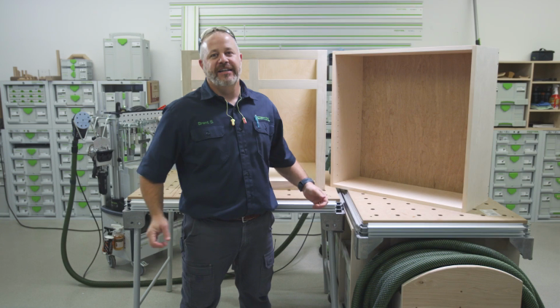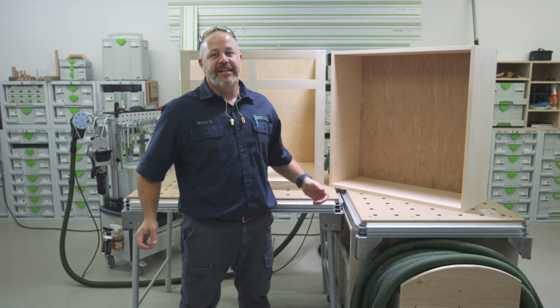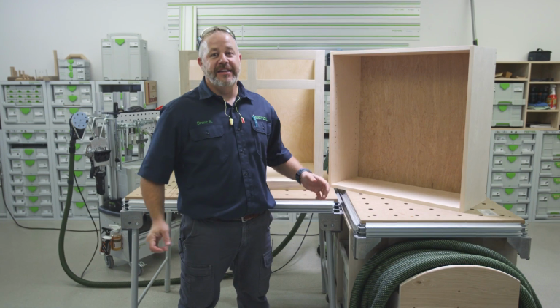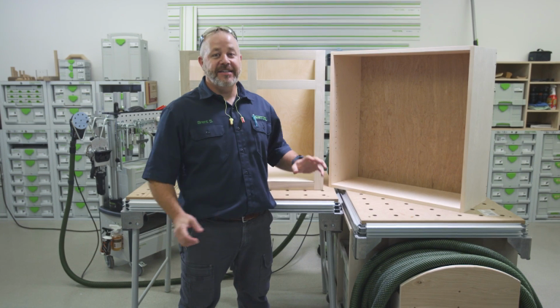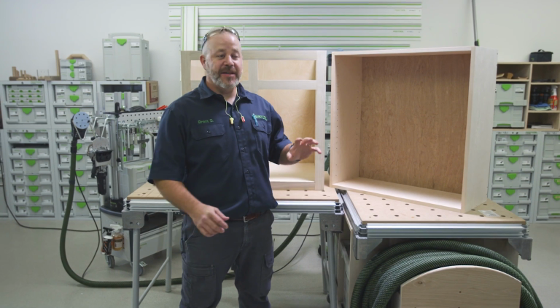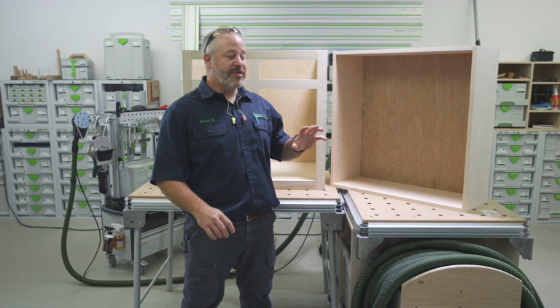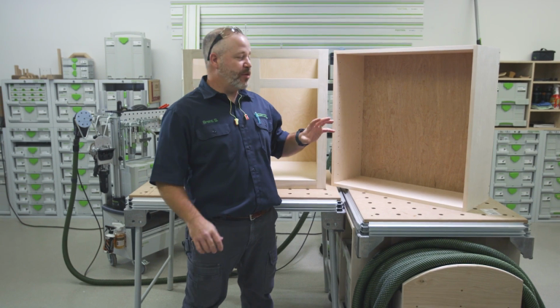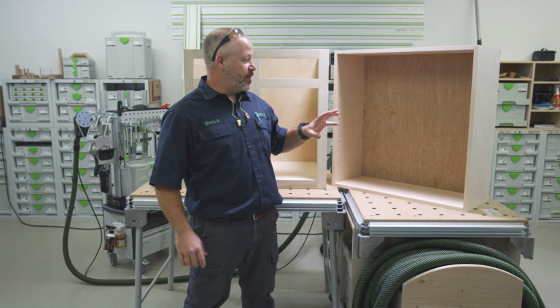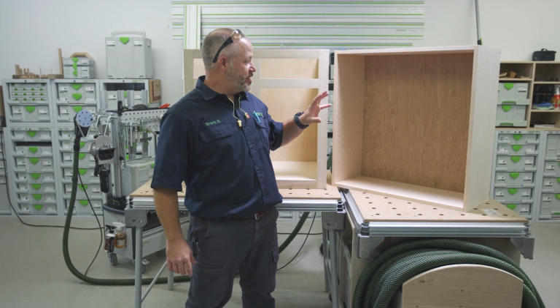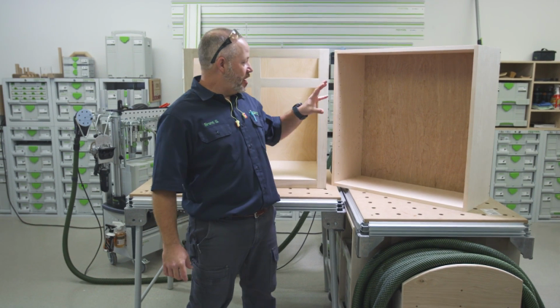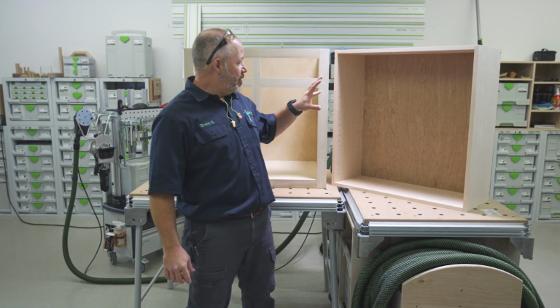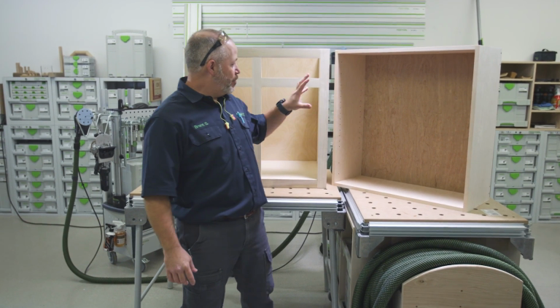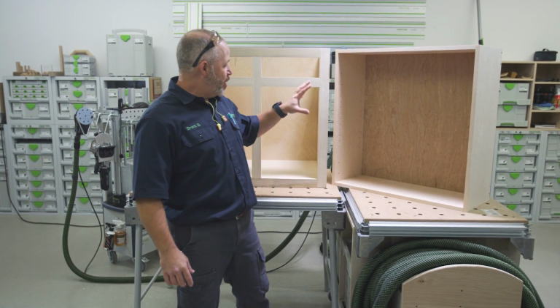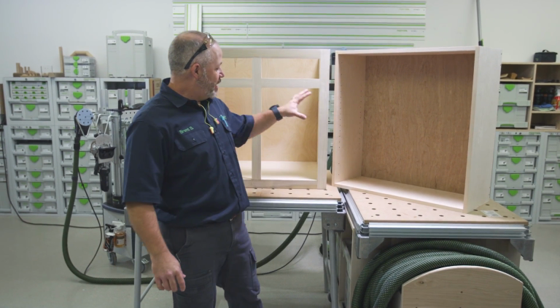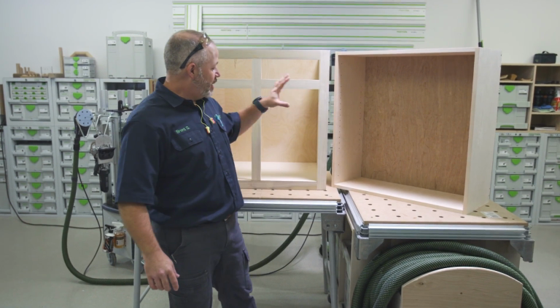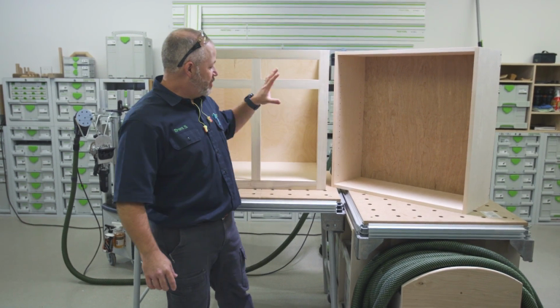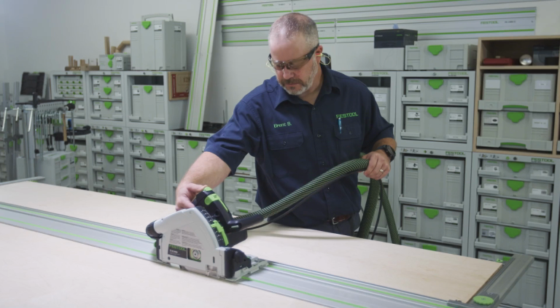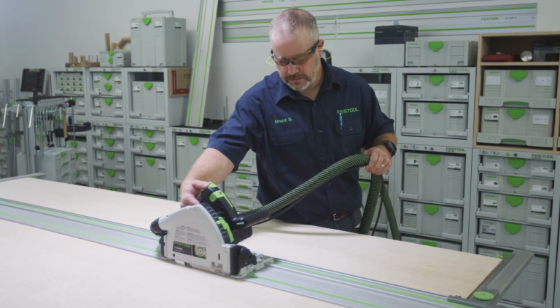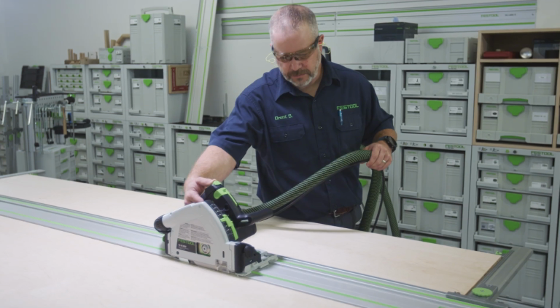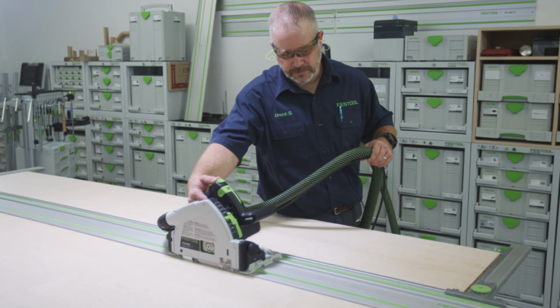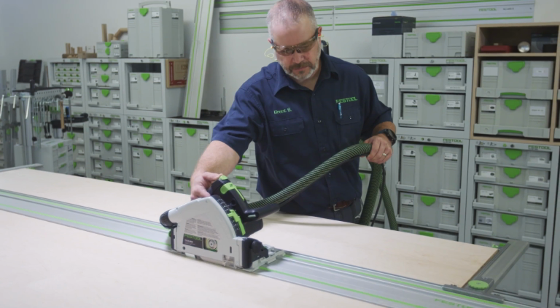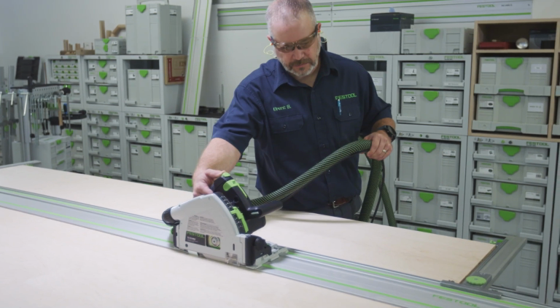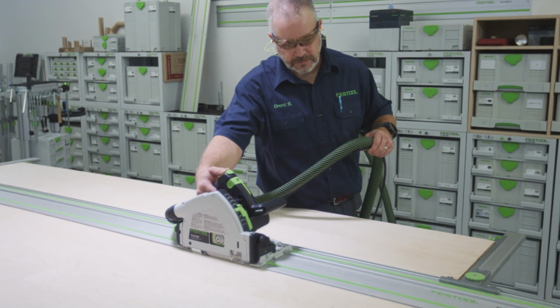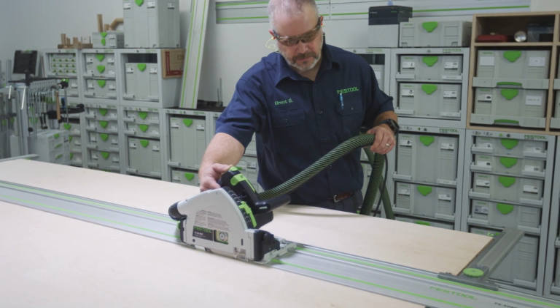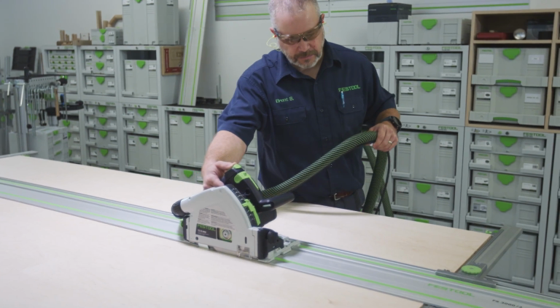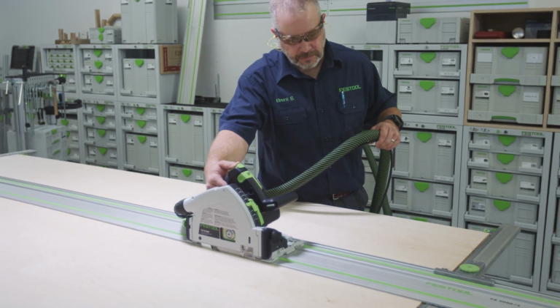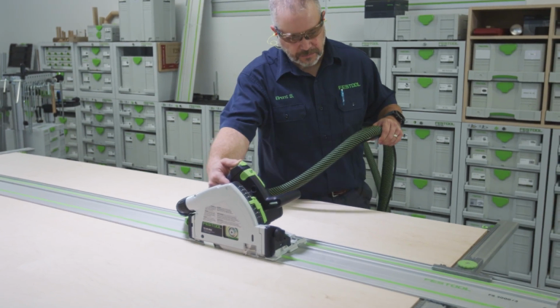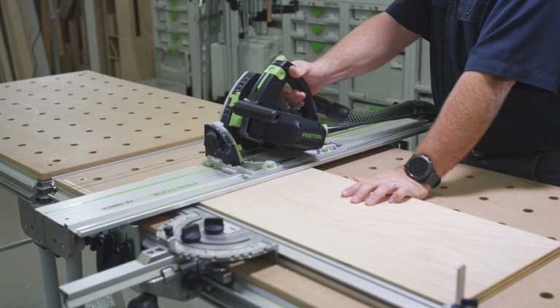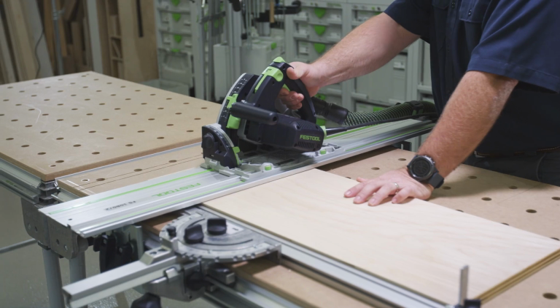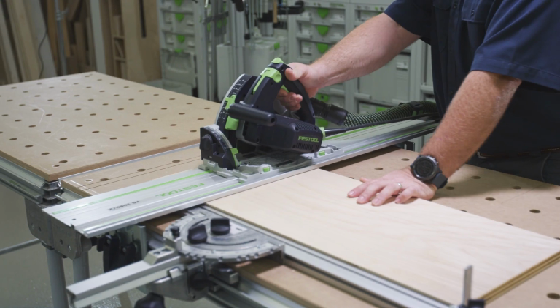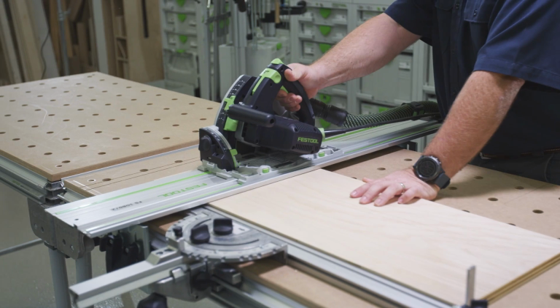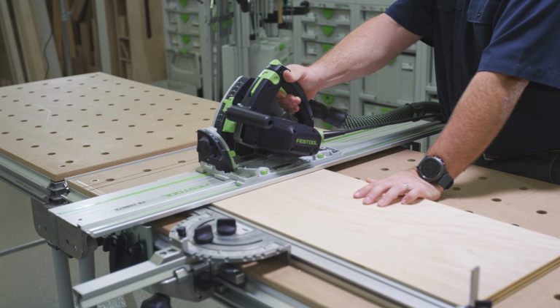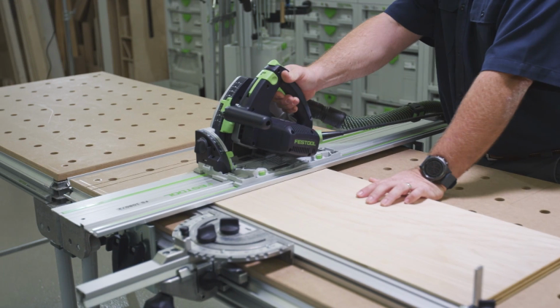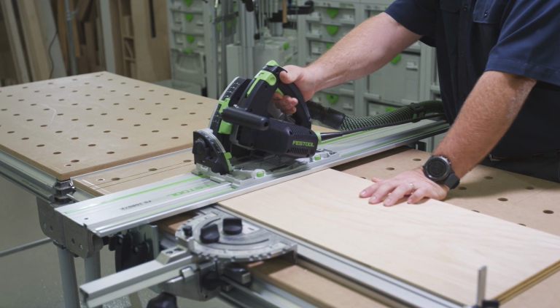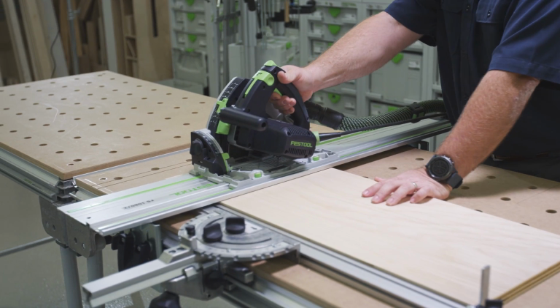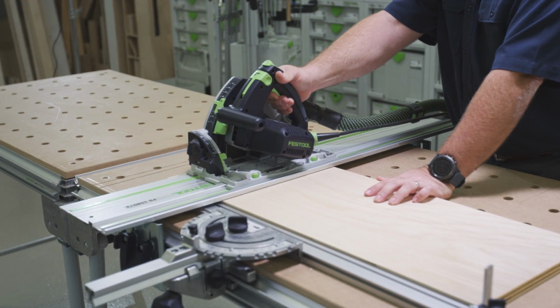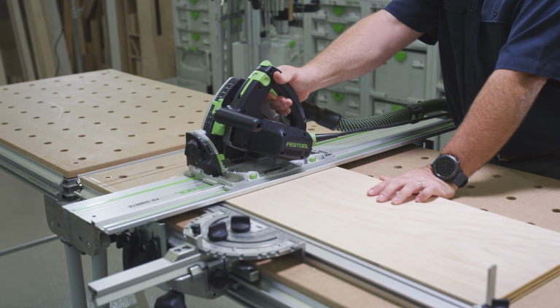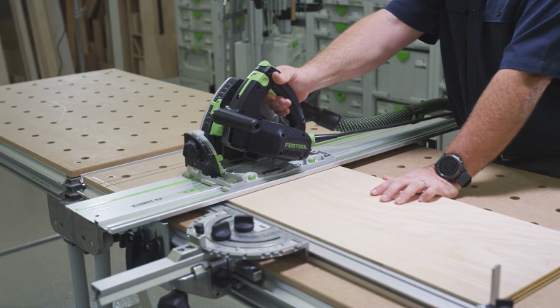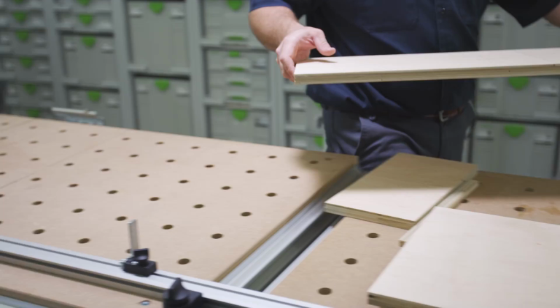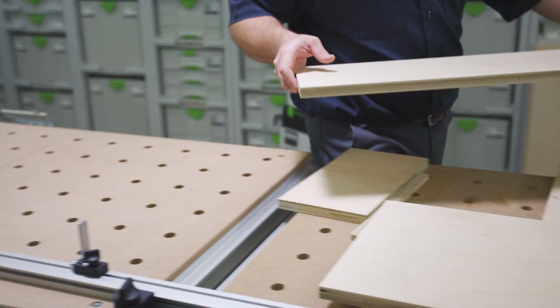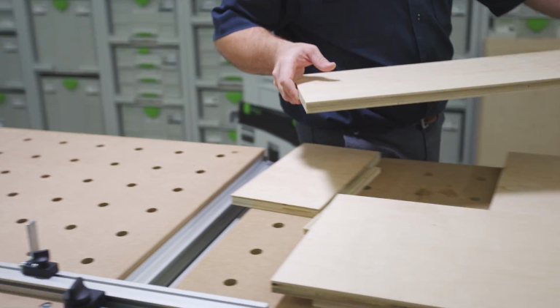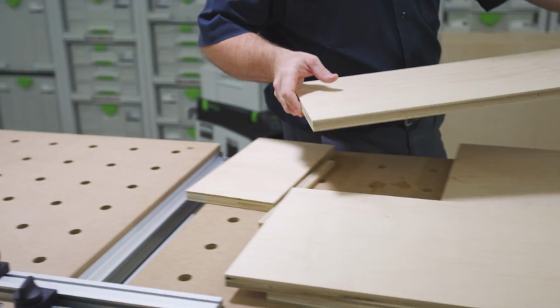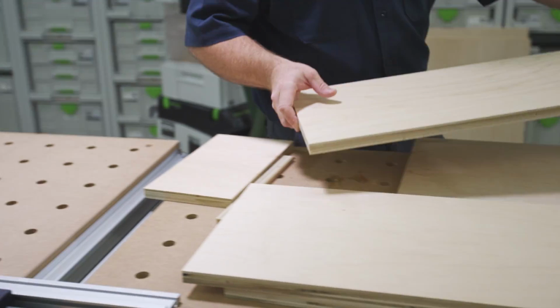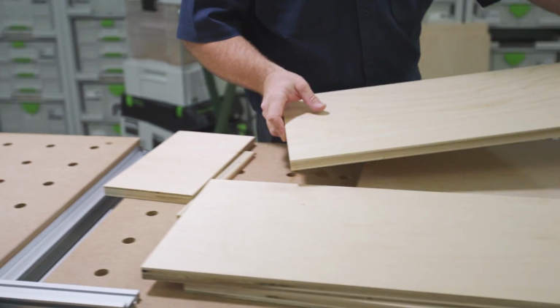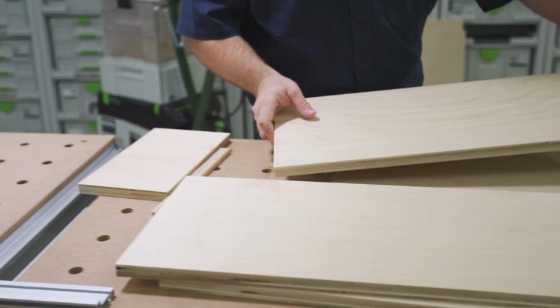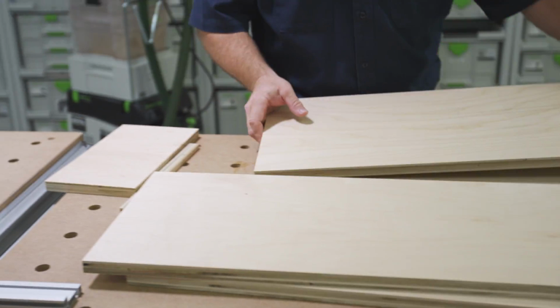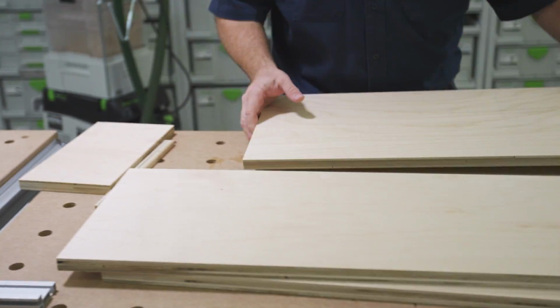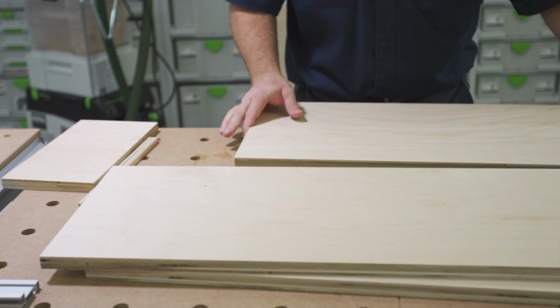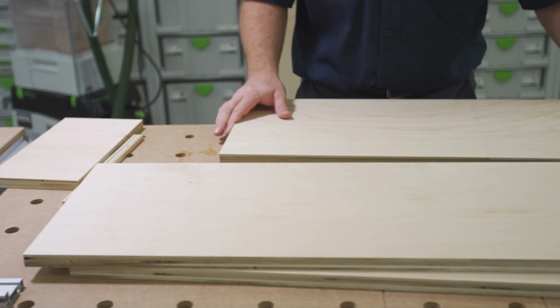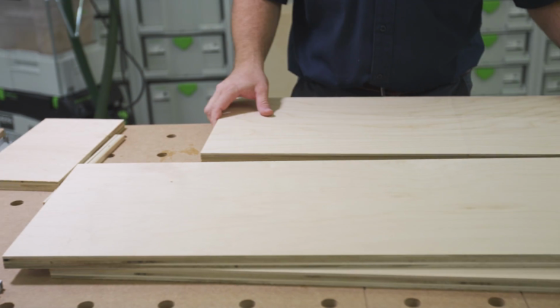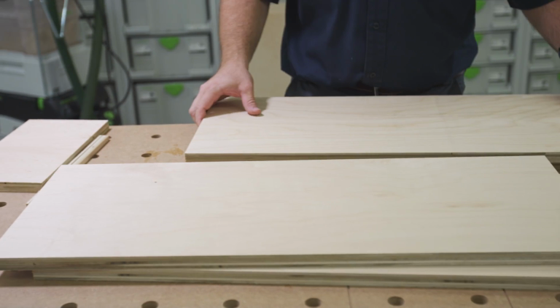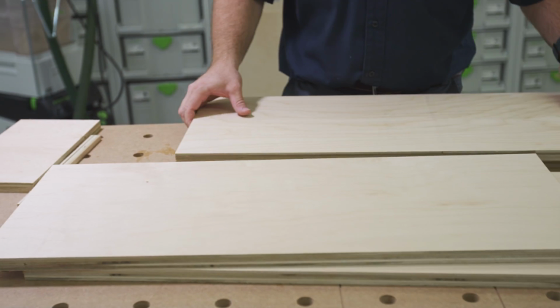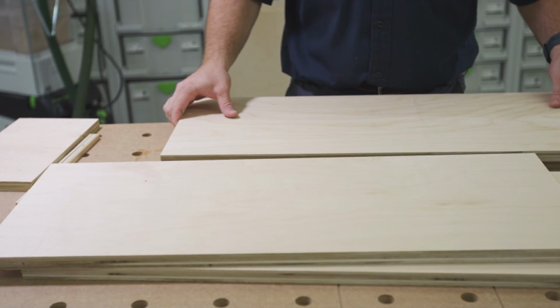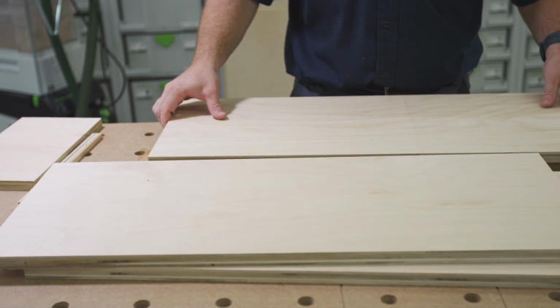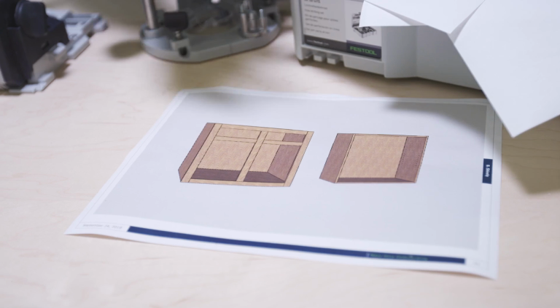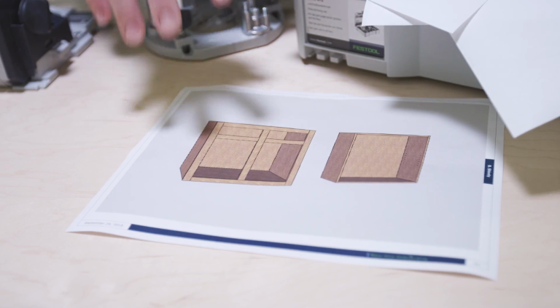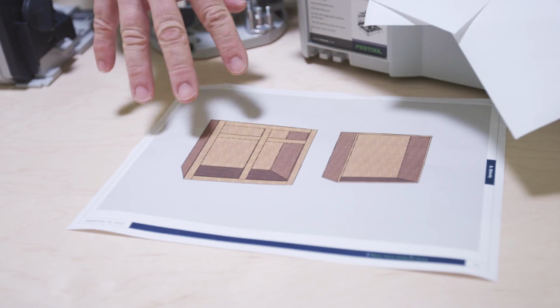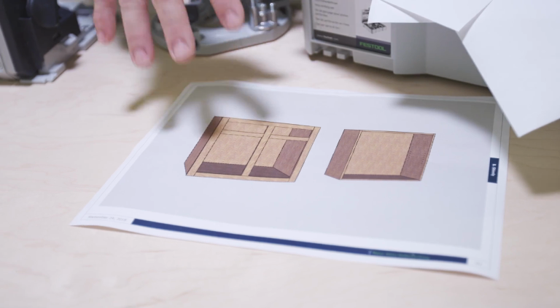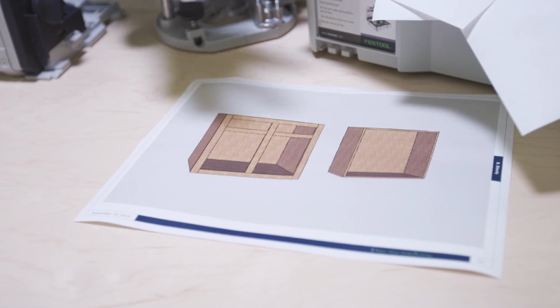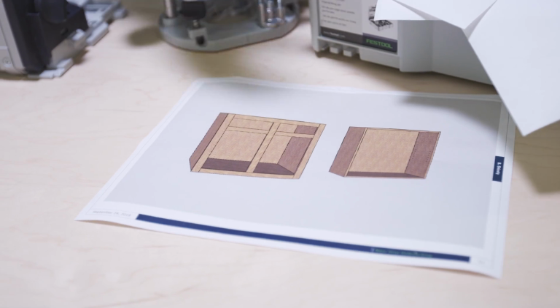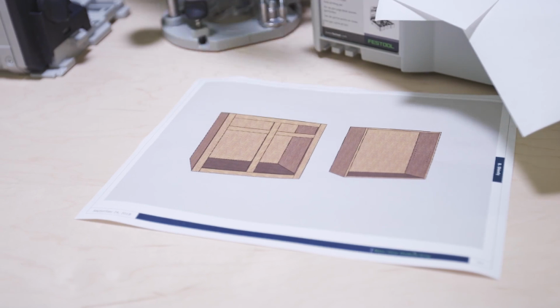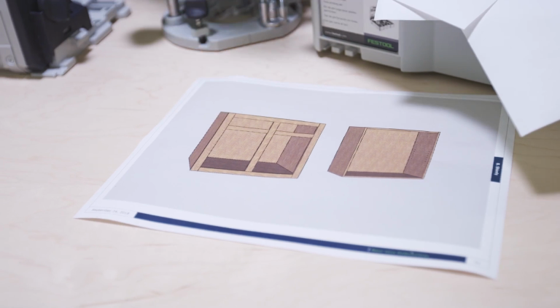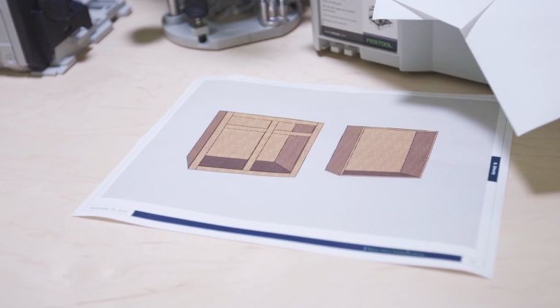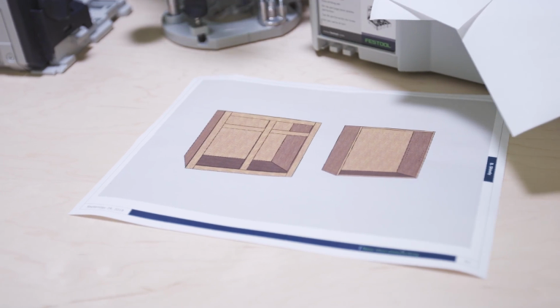In this episode we're going to talk about breaking down the sheet goods to make the tops, bottoms, and sides of the carcasses for these upper and lower cabinets.